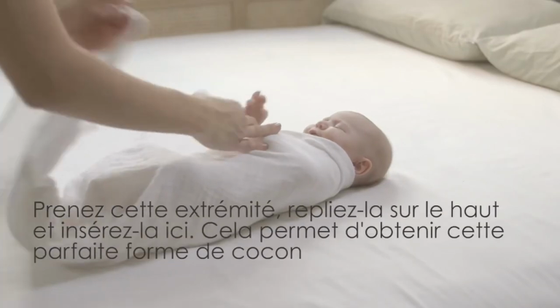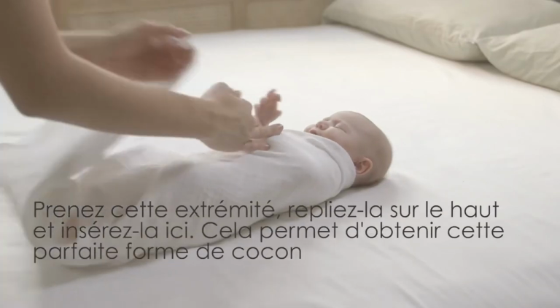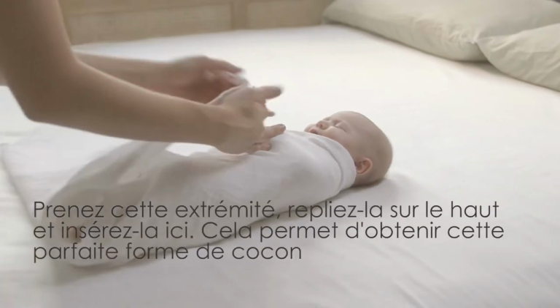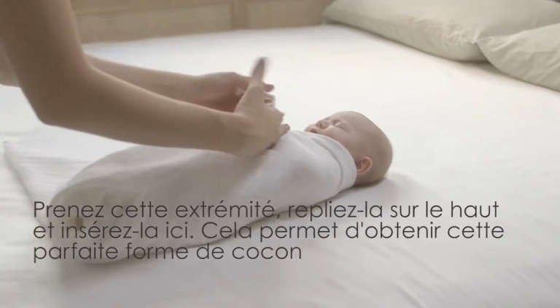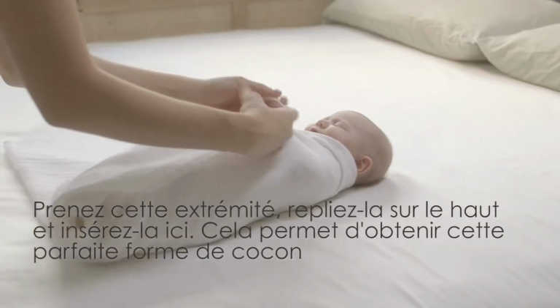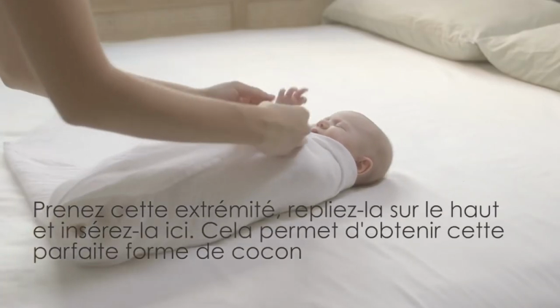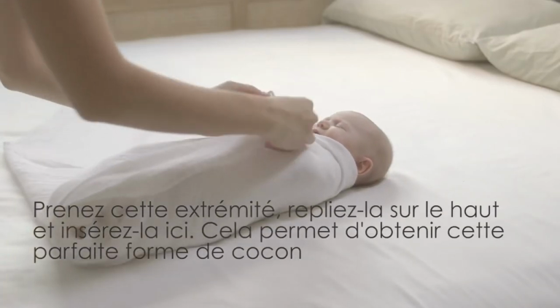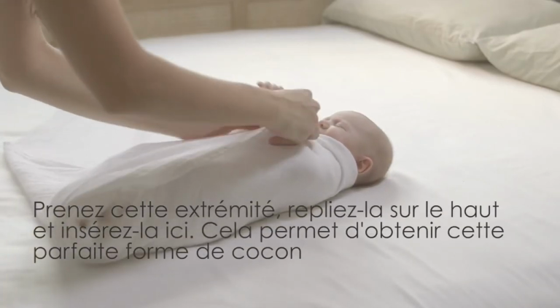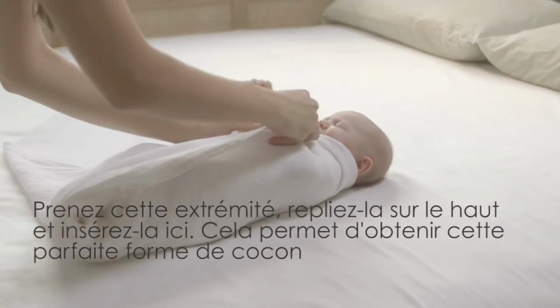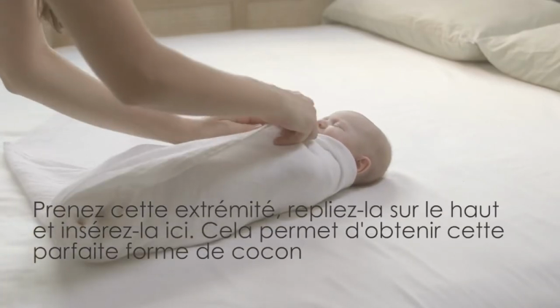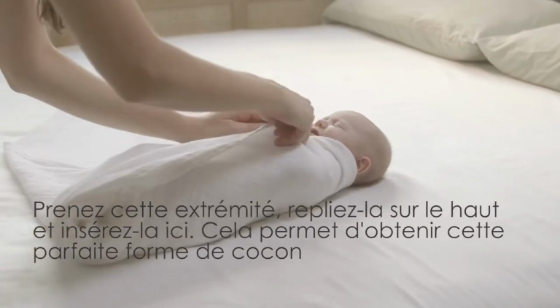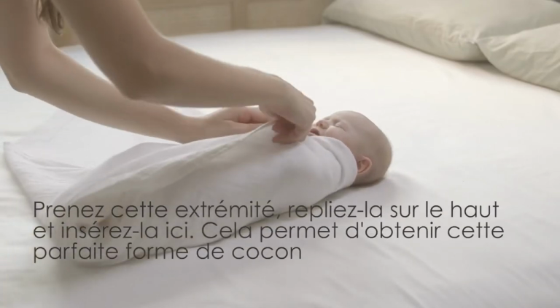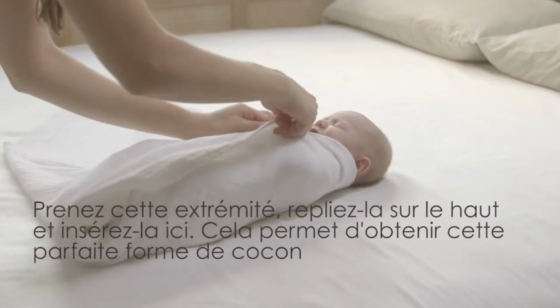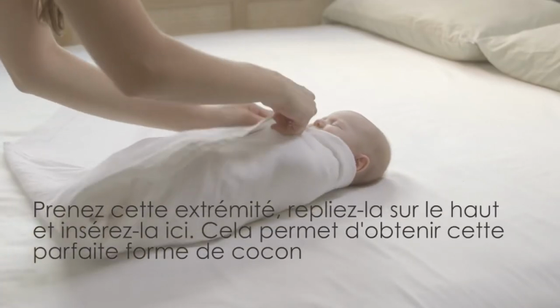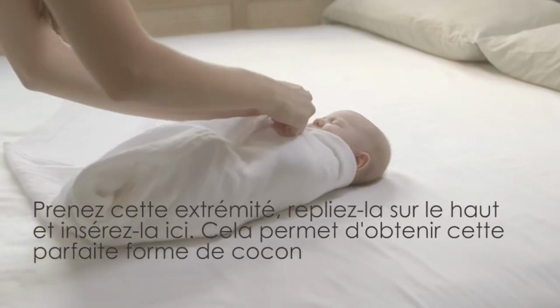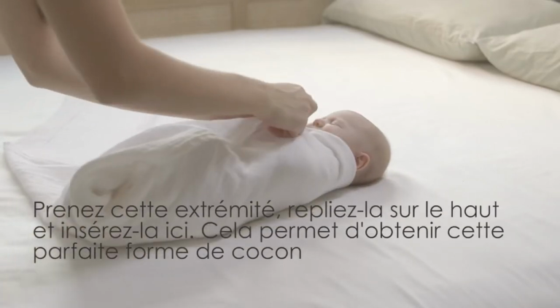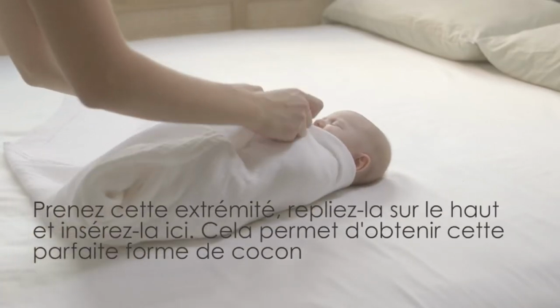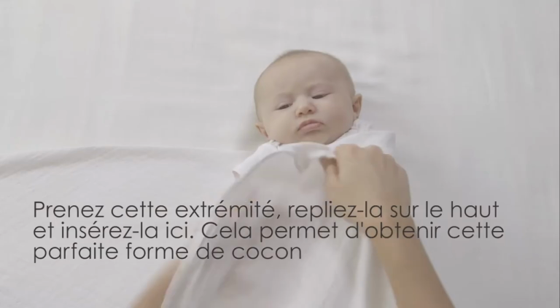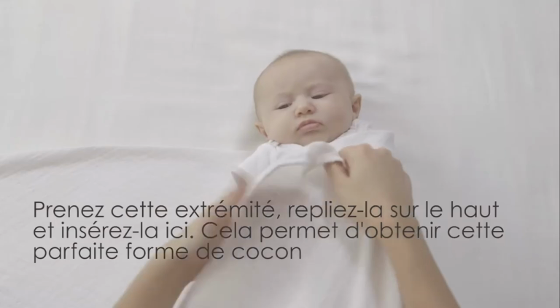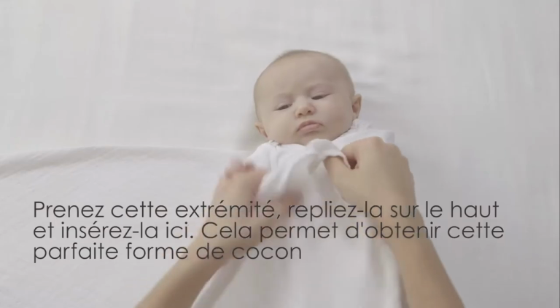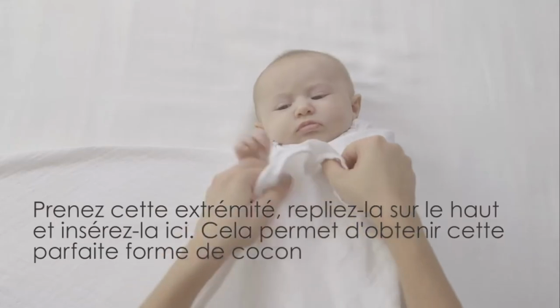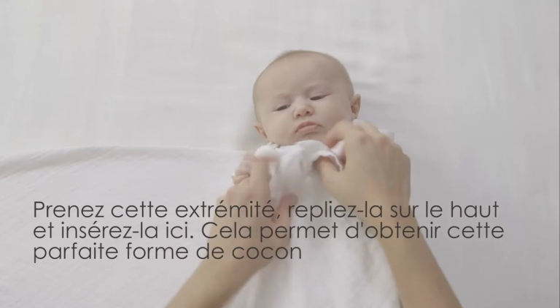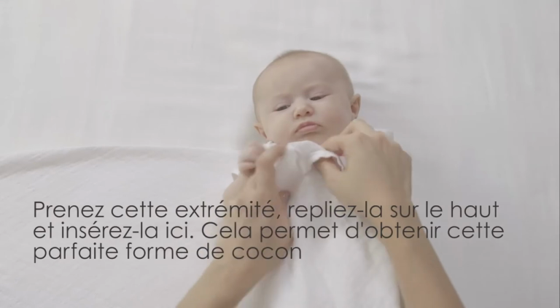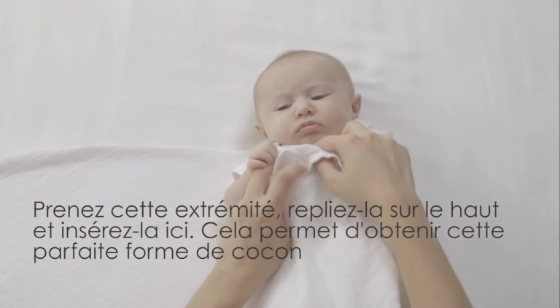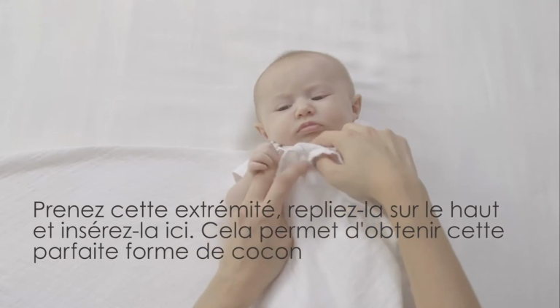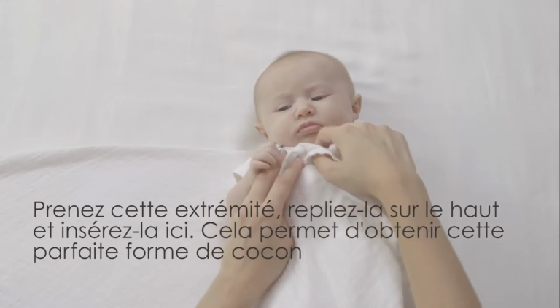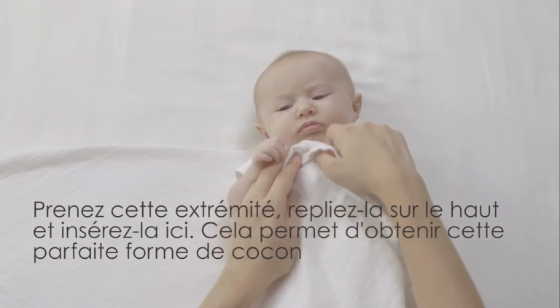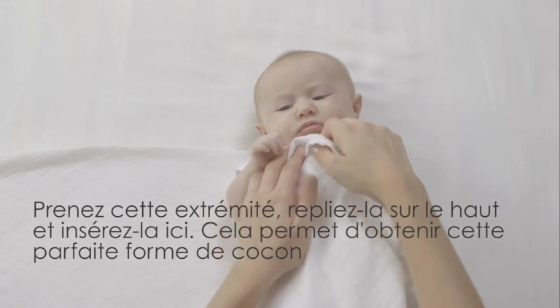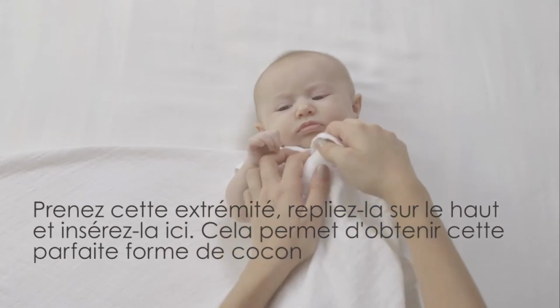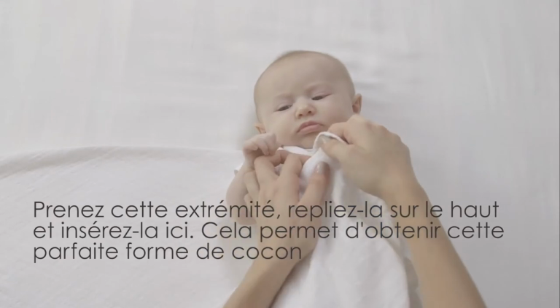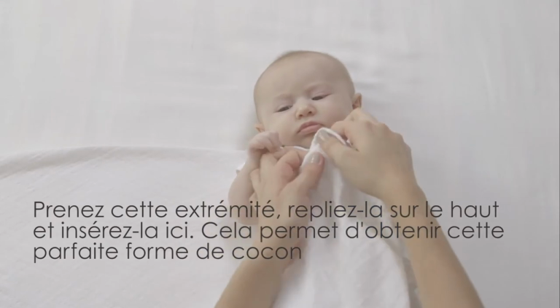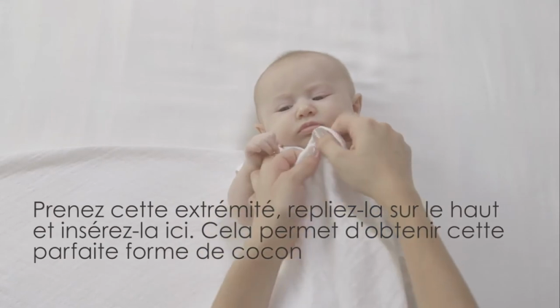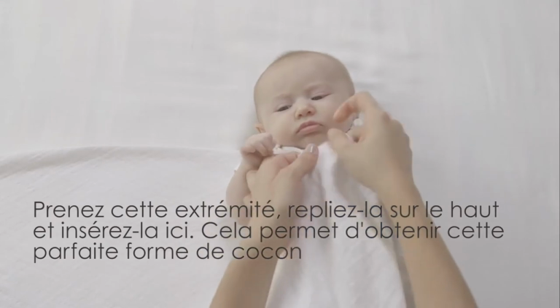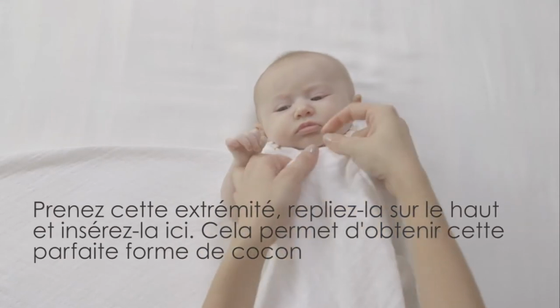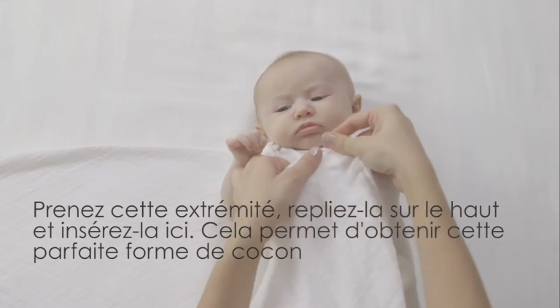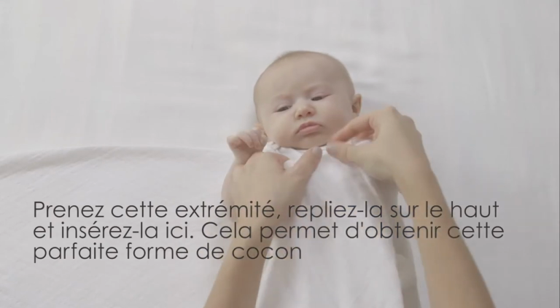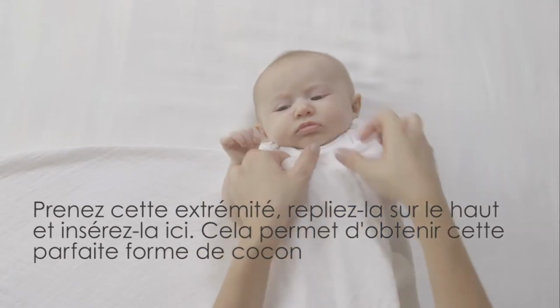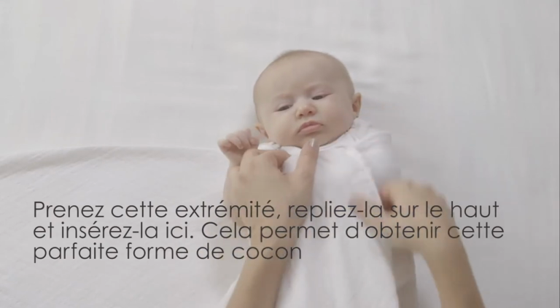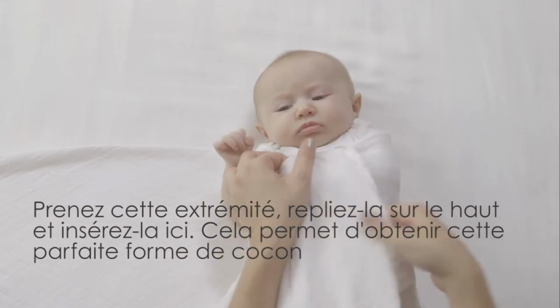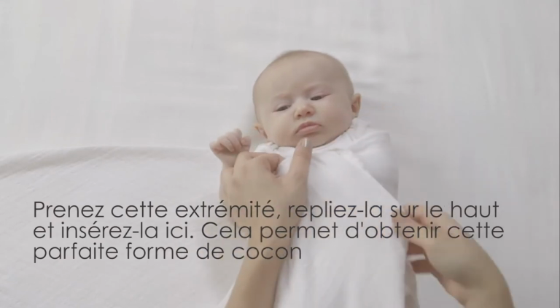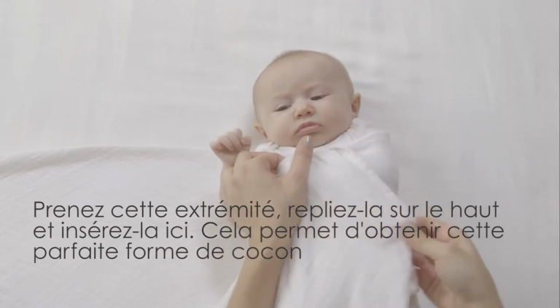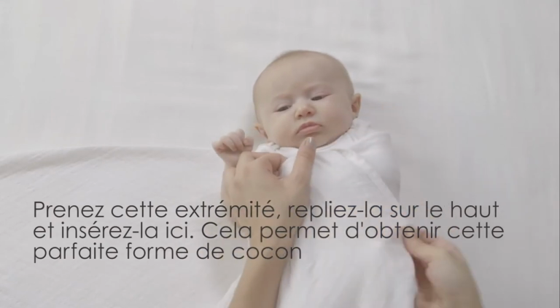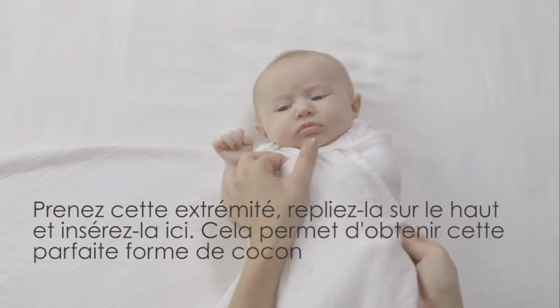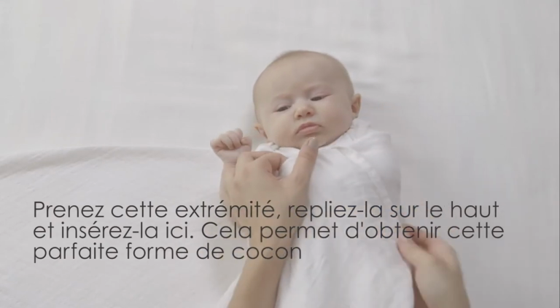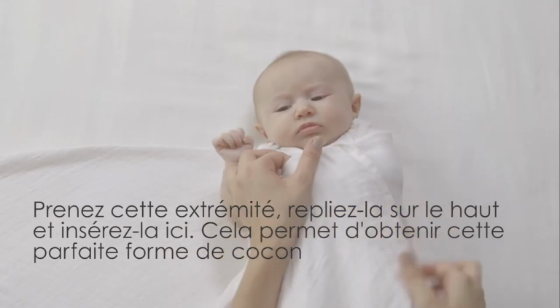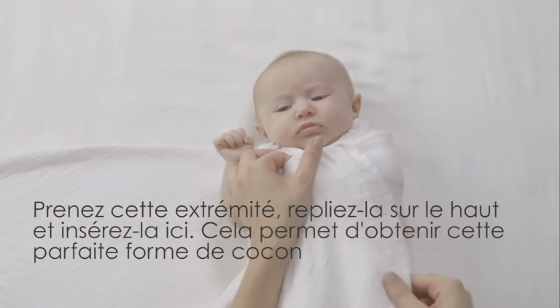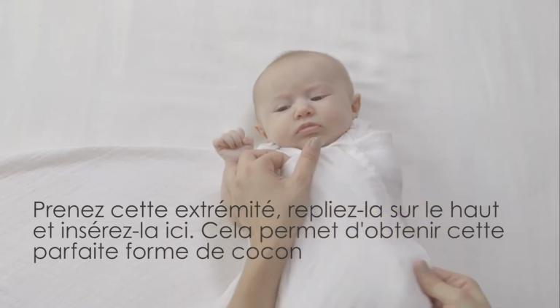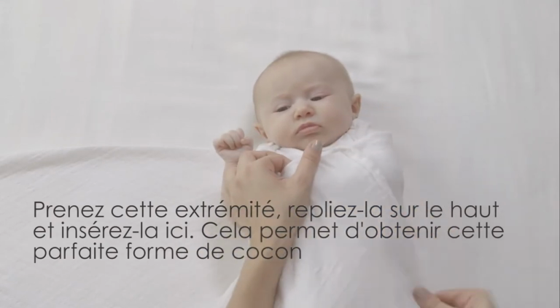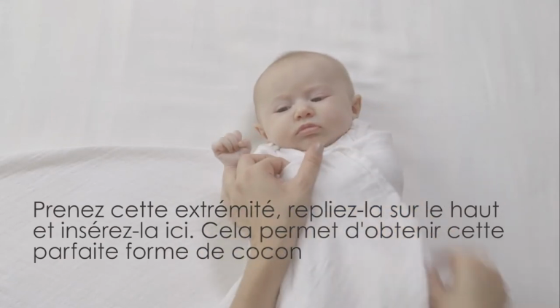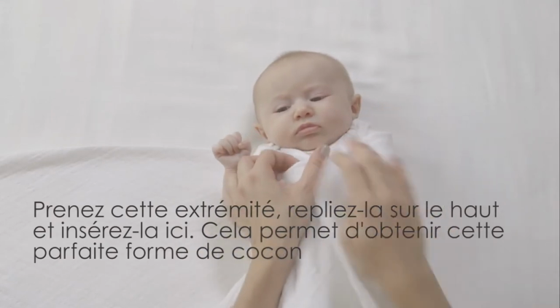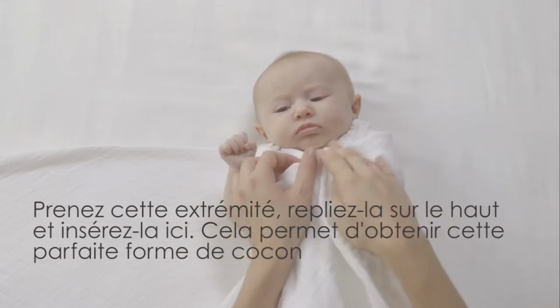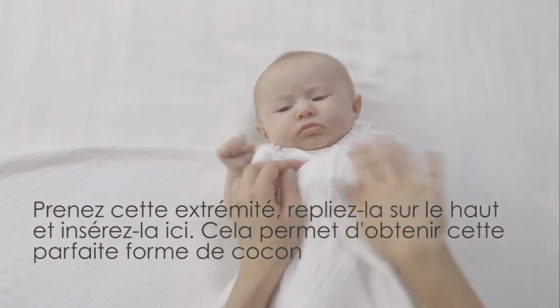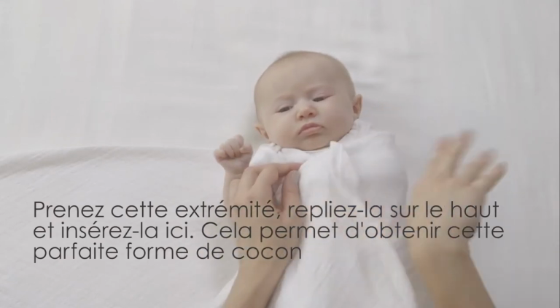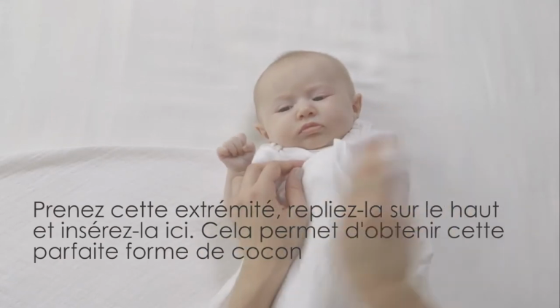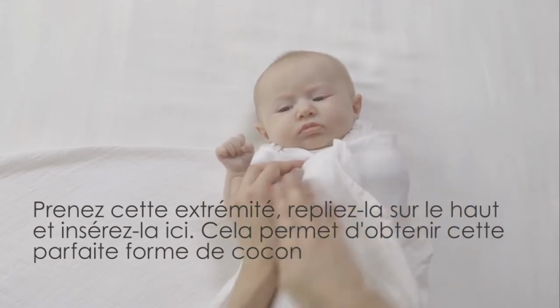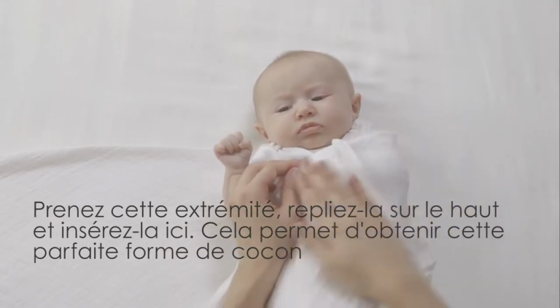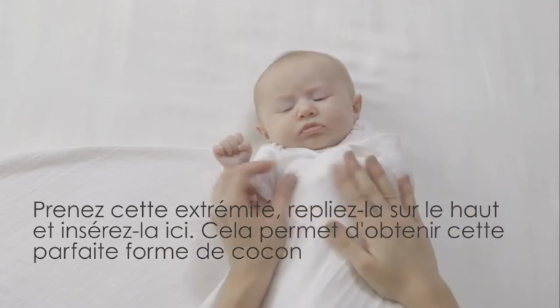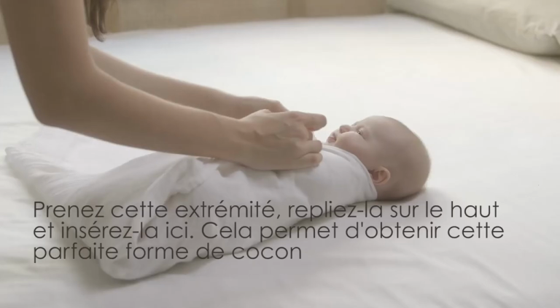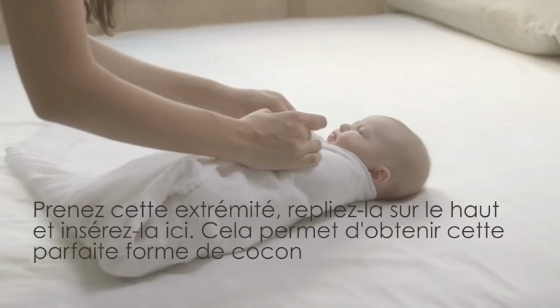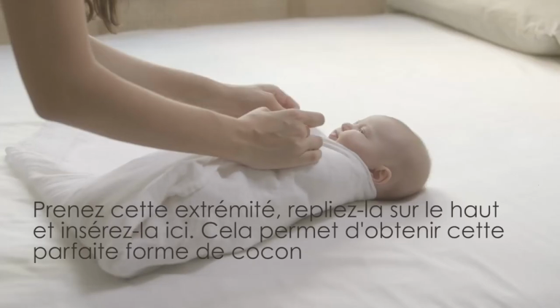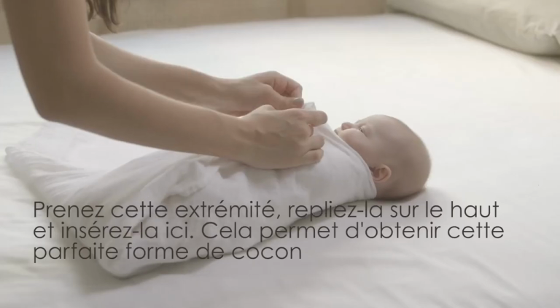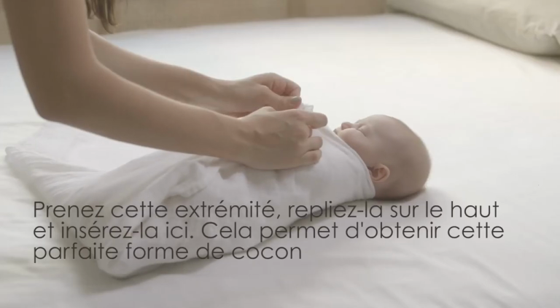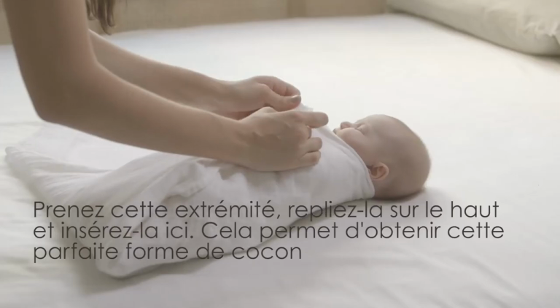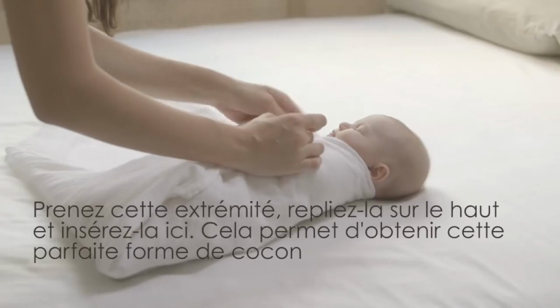Now take this little end and pull it up to tuck in the ends. This is how you get that perfect little baby burrito shape.